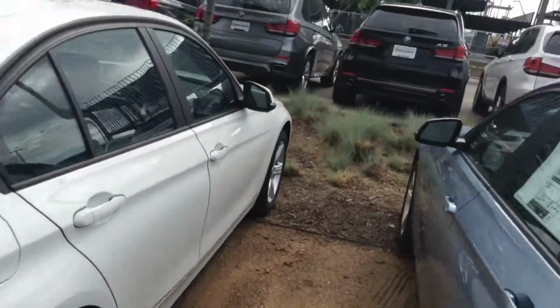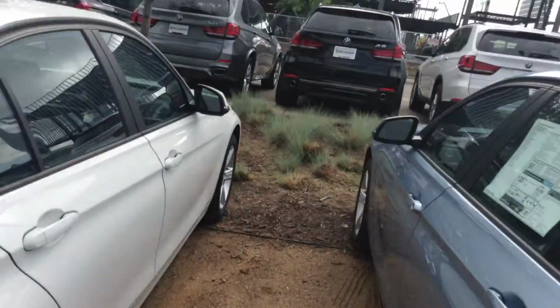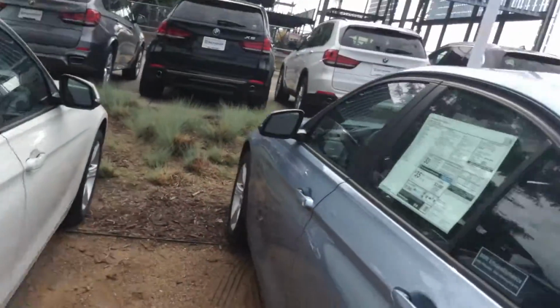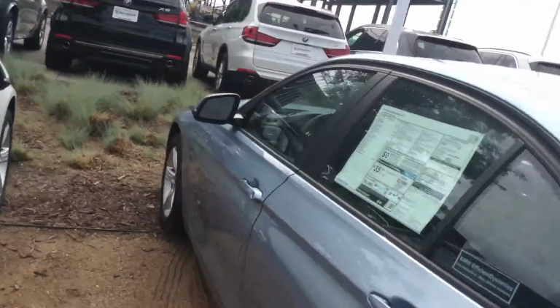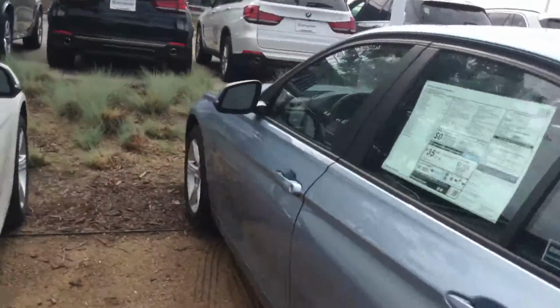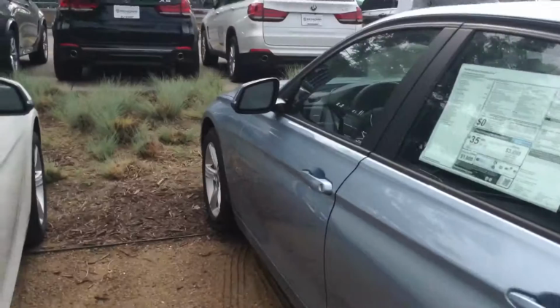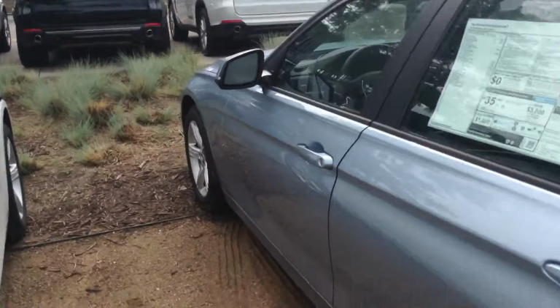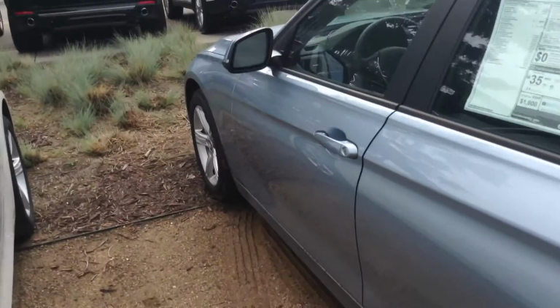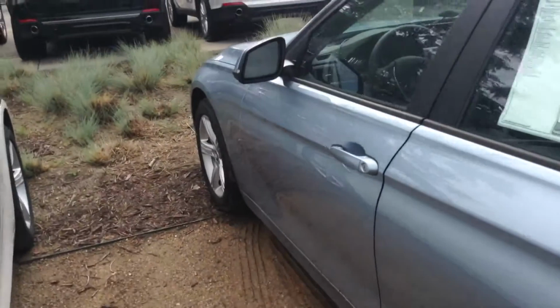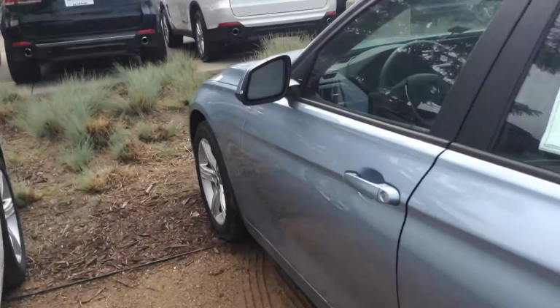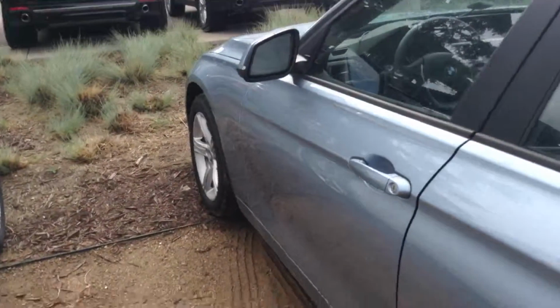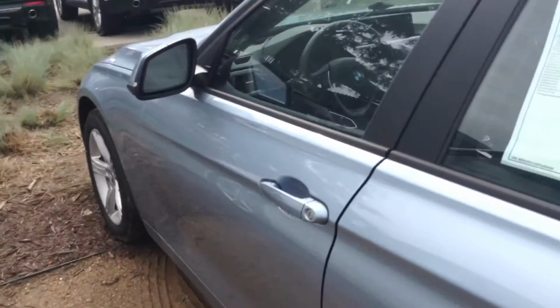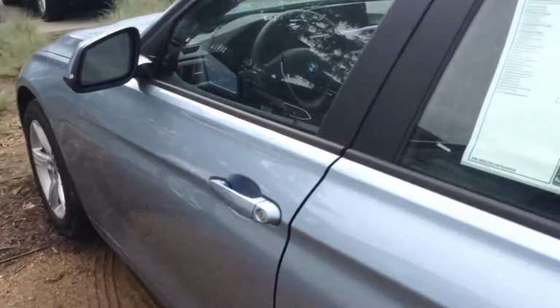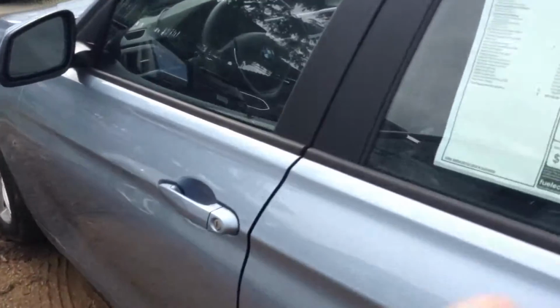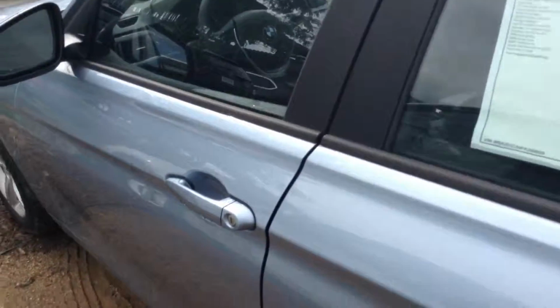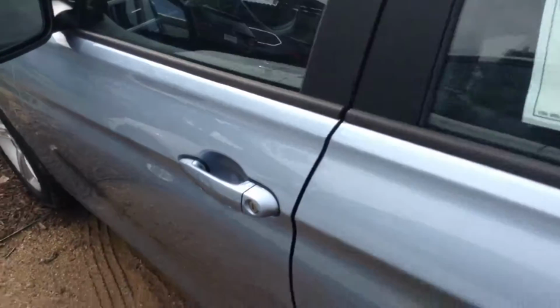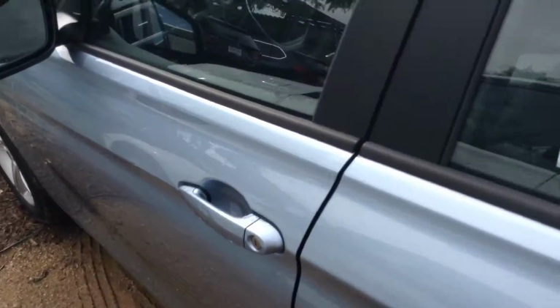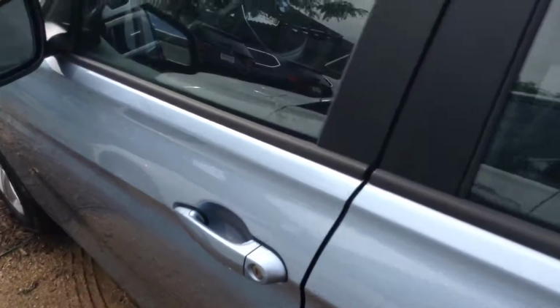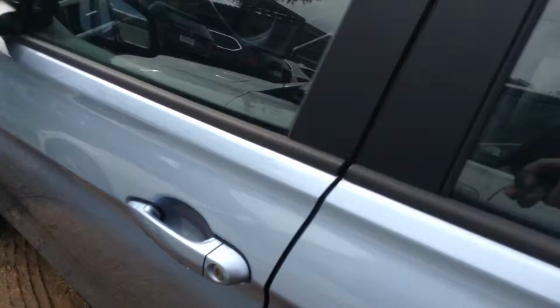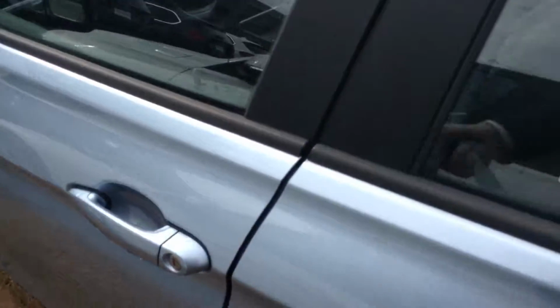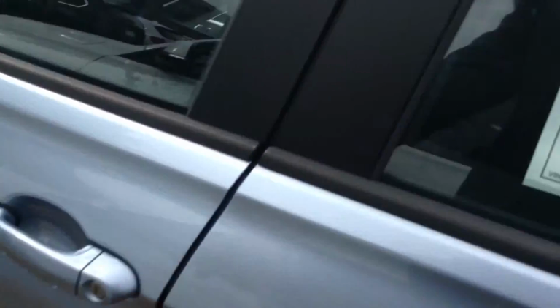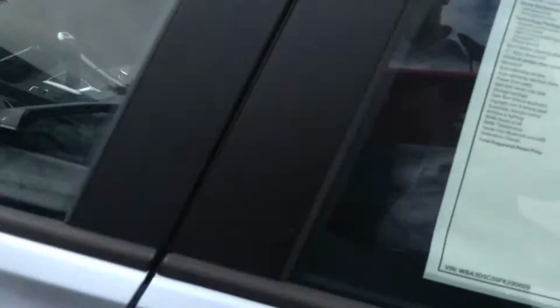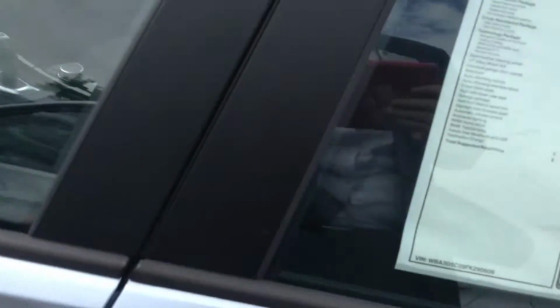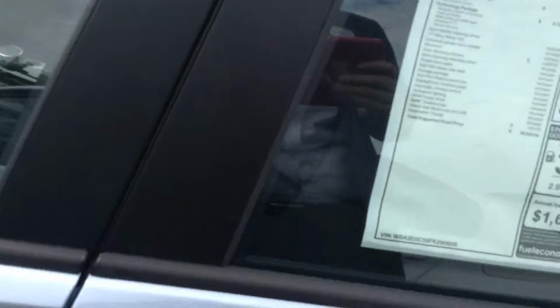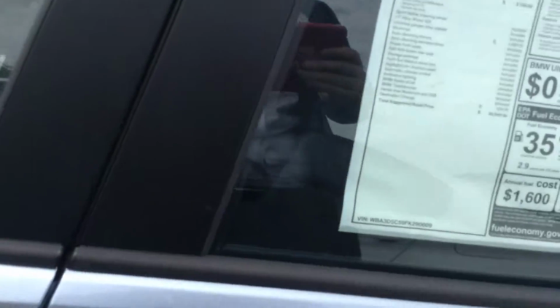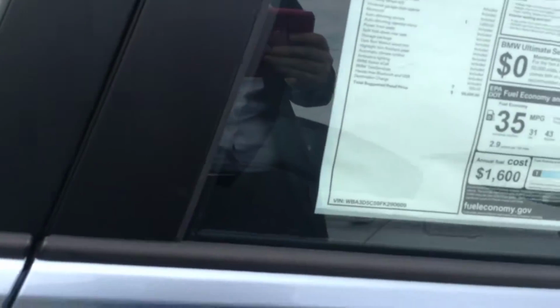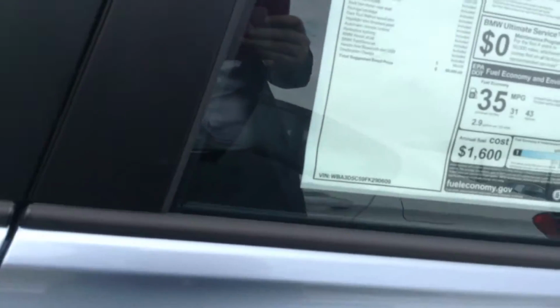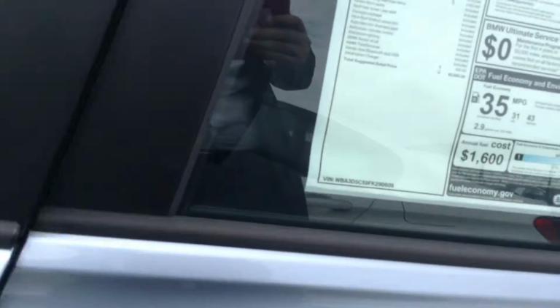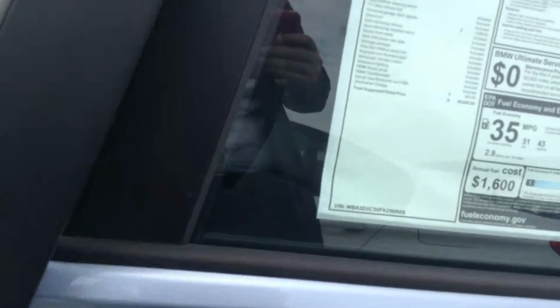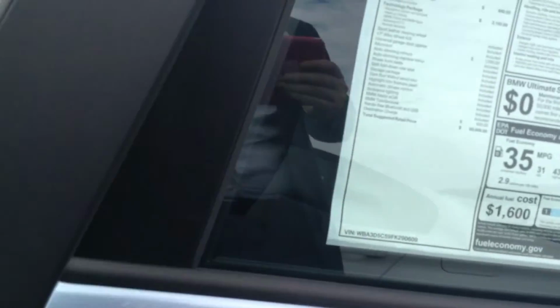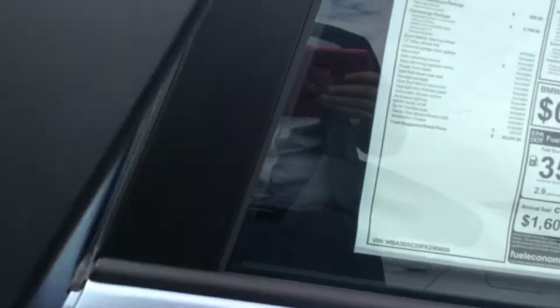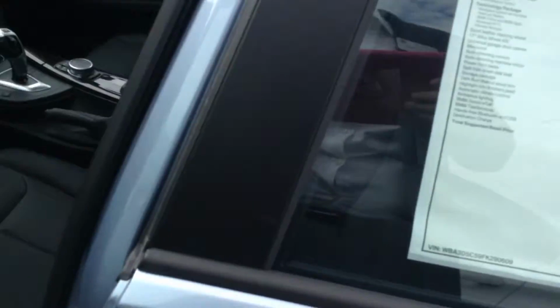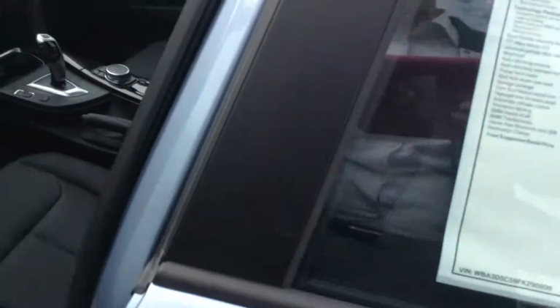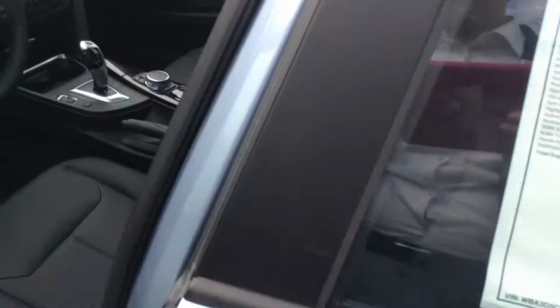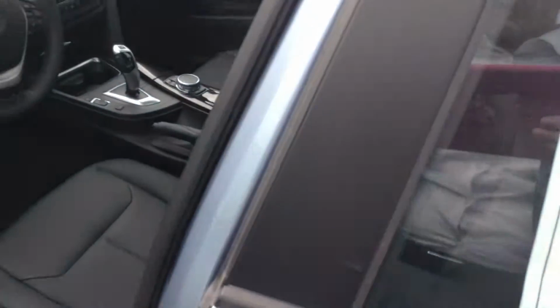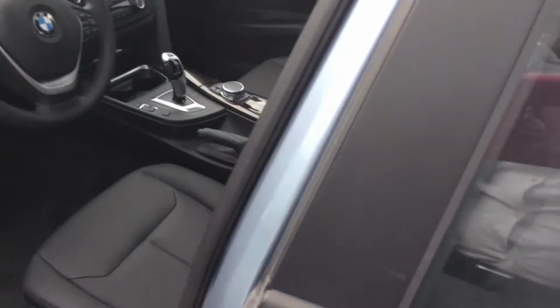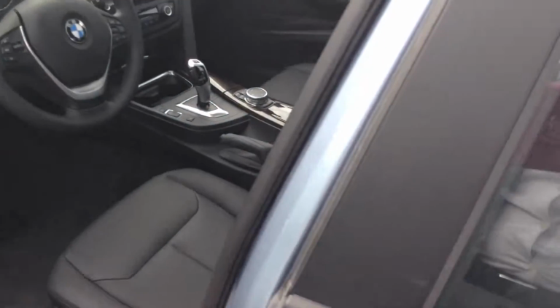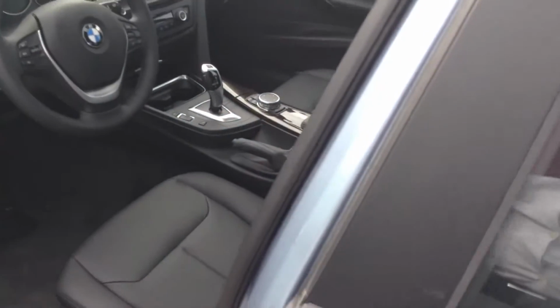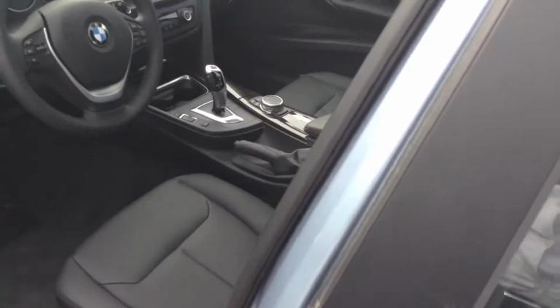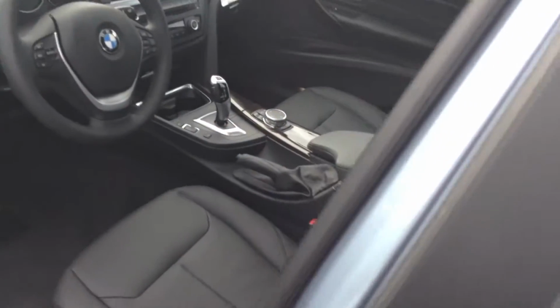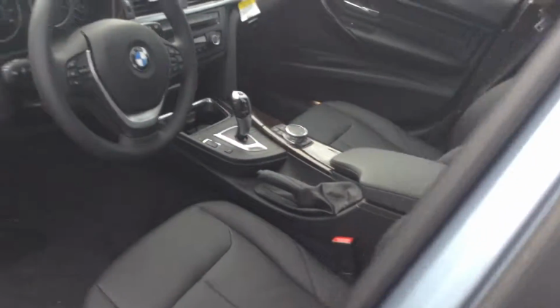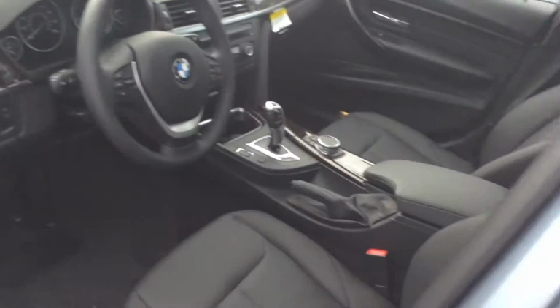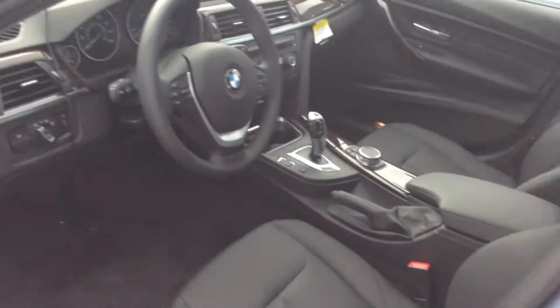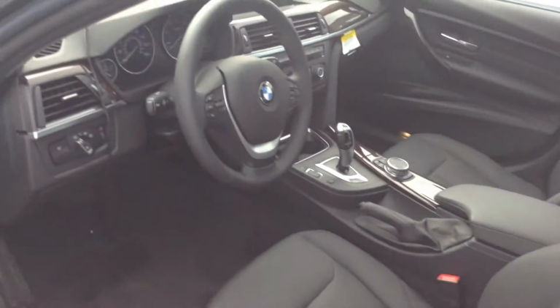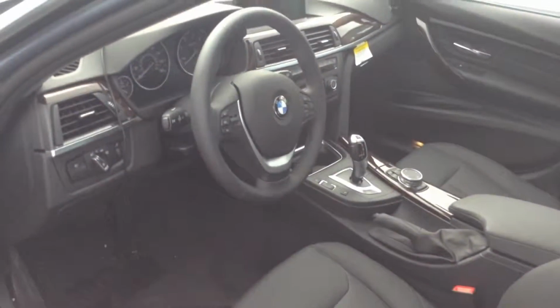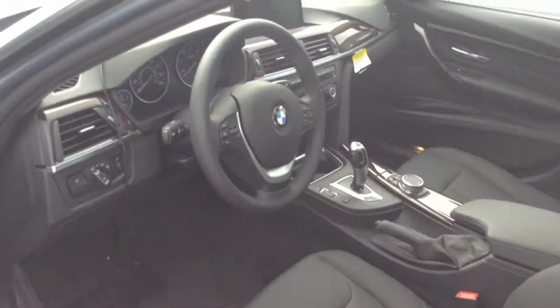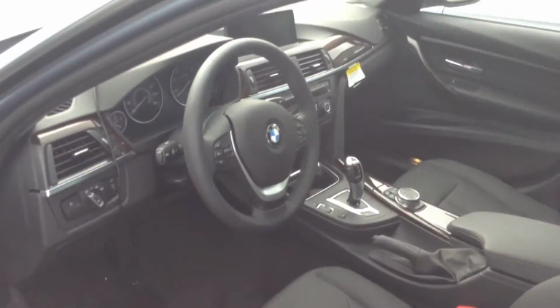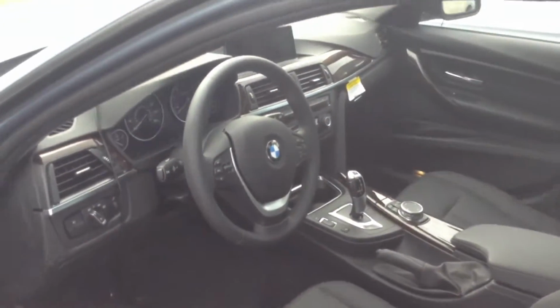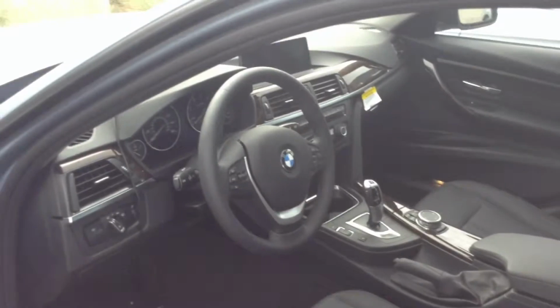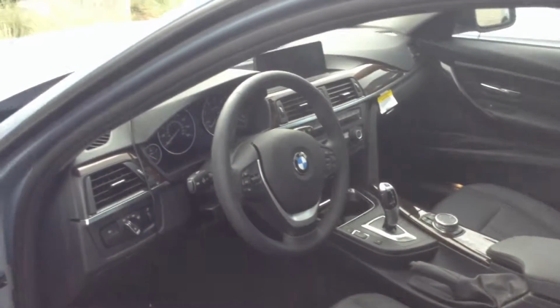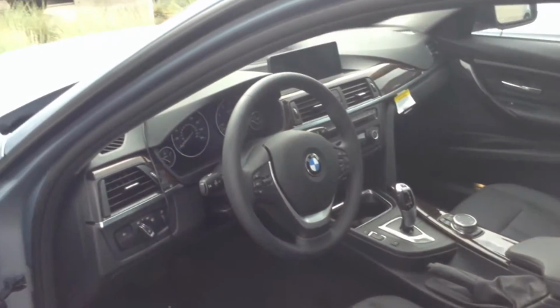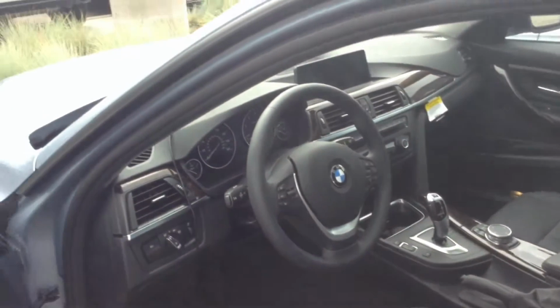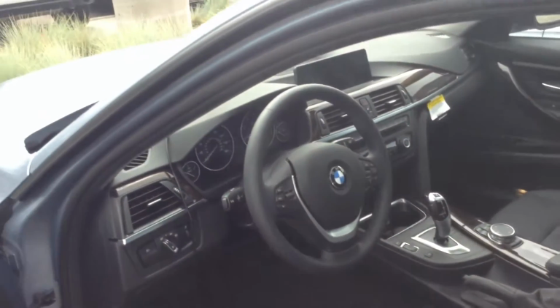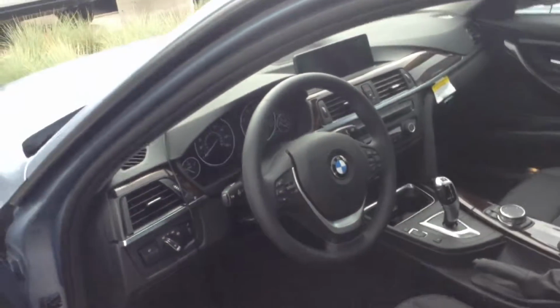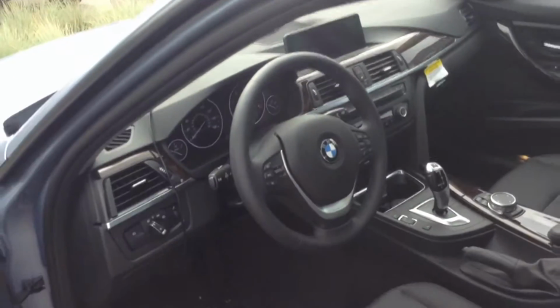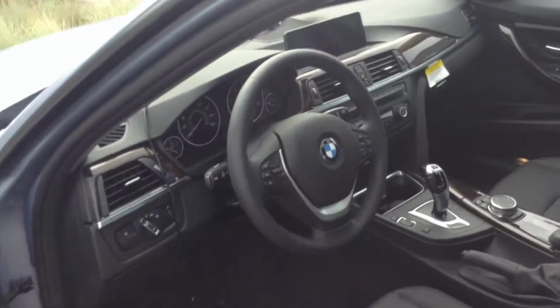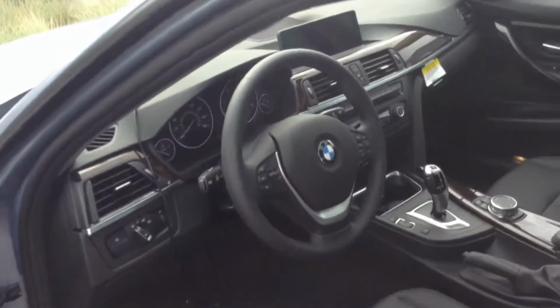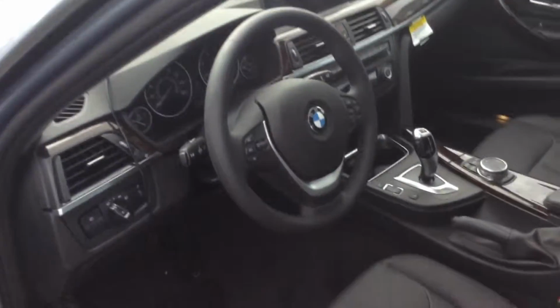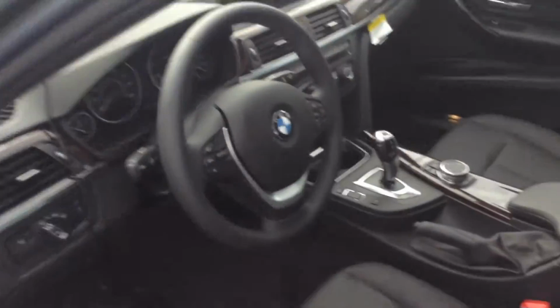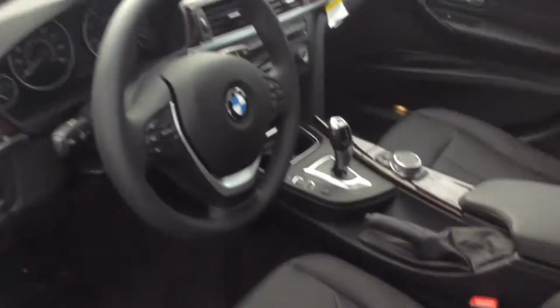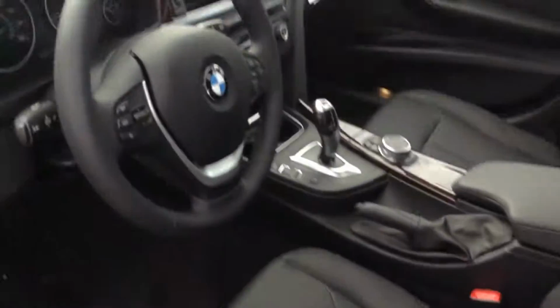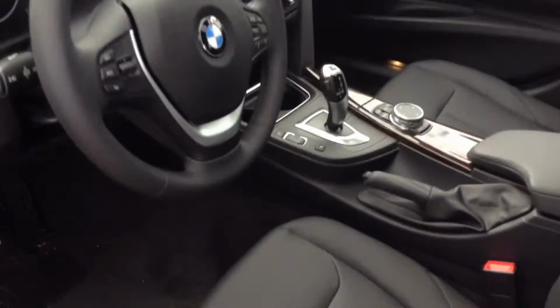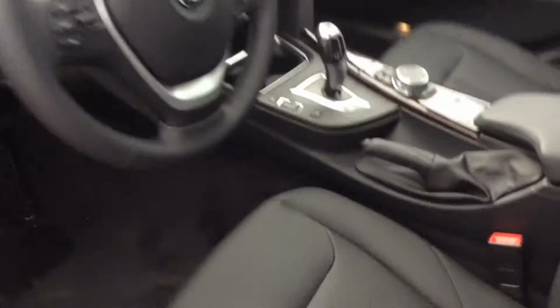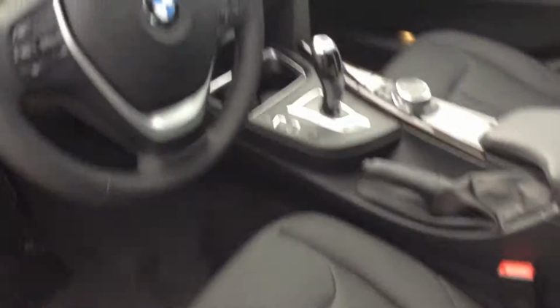Wanted to show it off to you here. This is a great color too — the liquid blue is awesome. It's got the tech package, driver assistance, and cold weather.